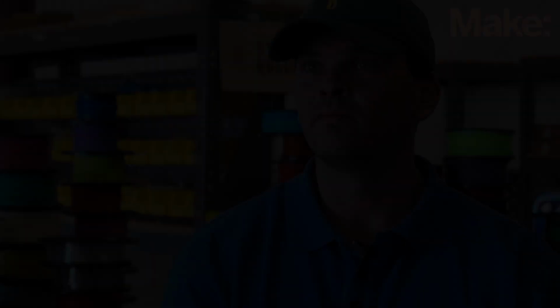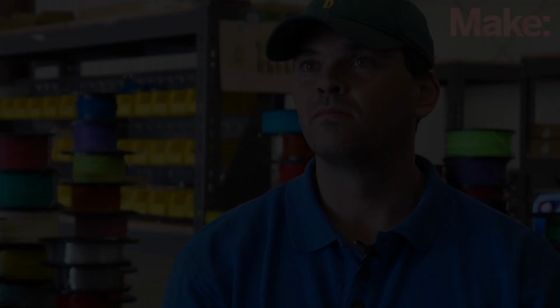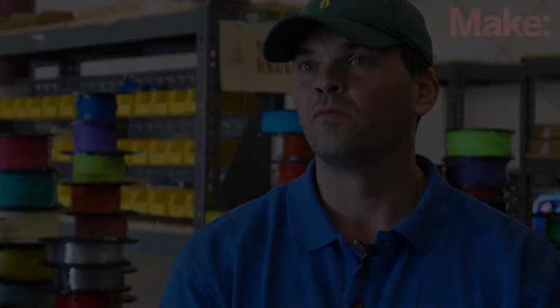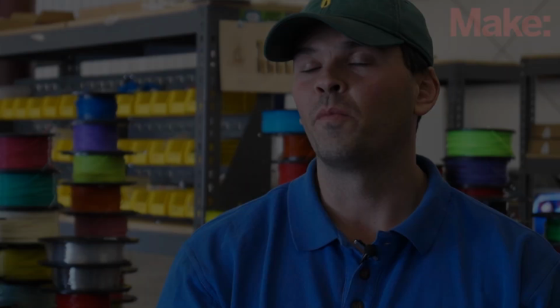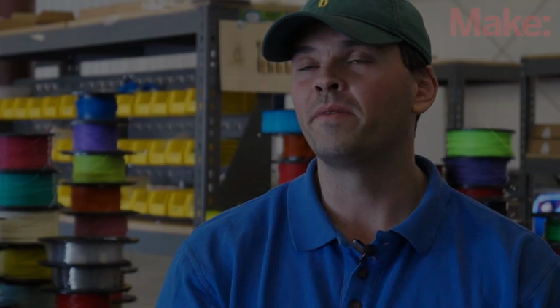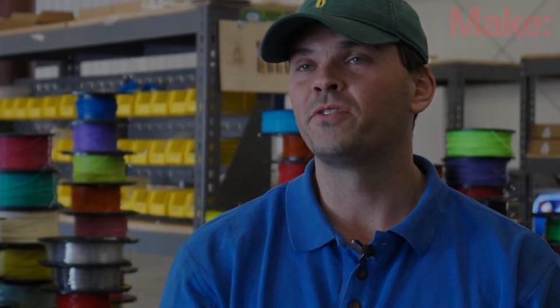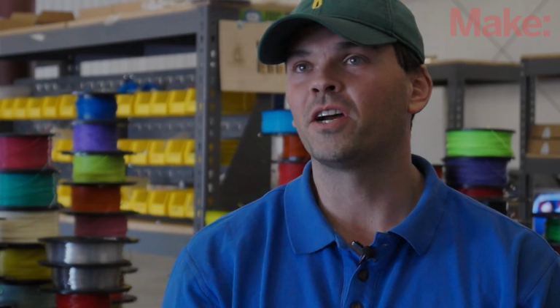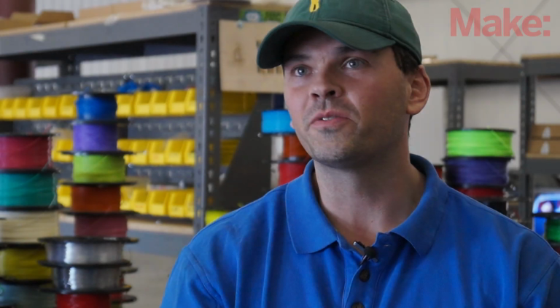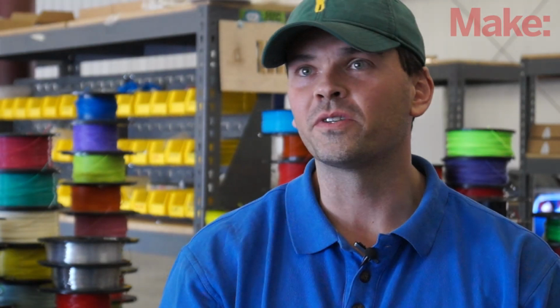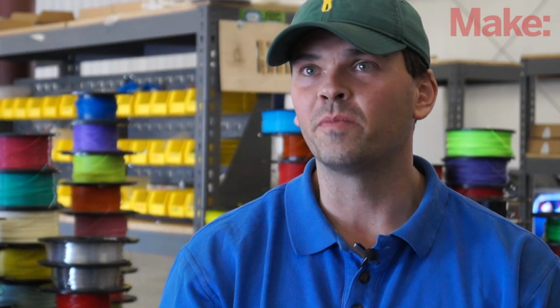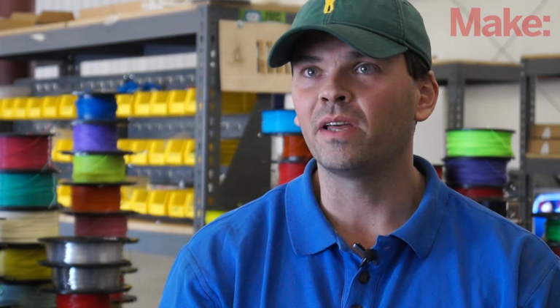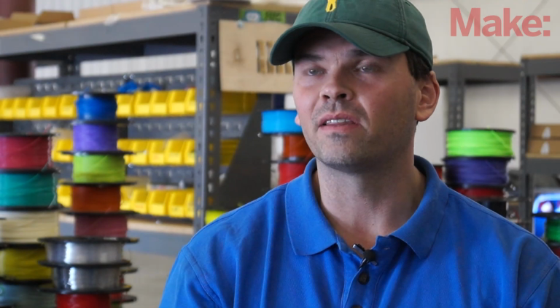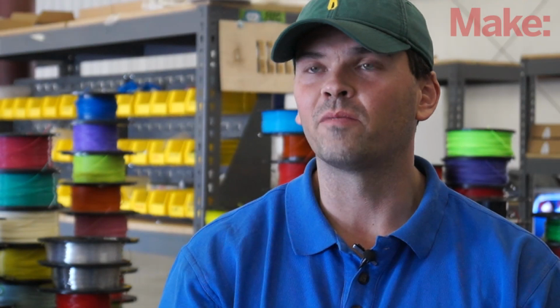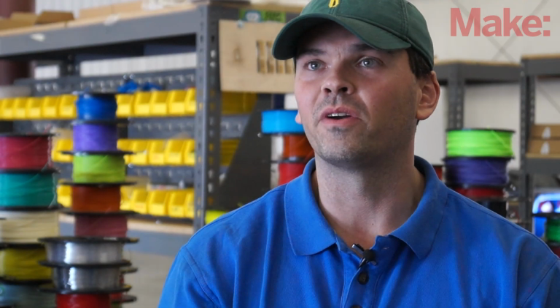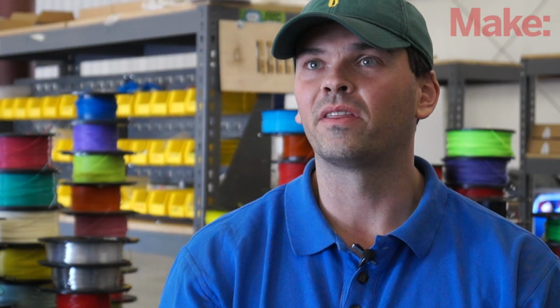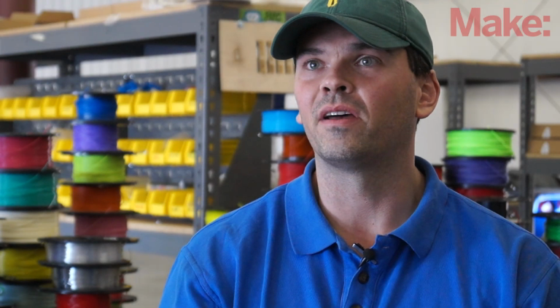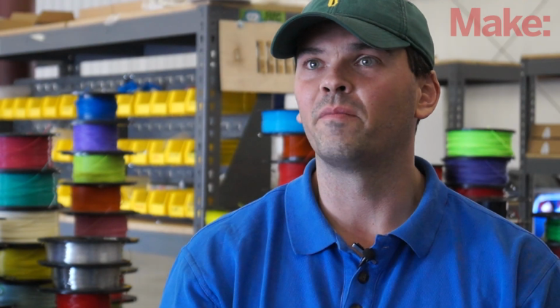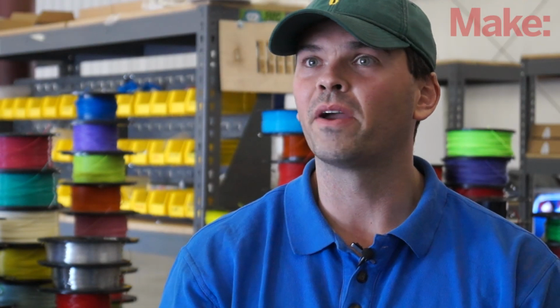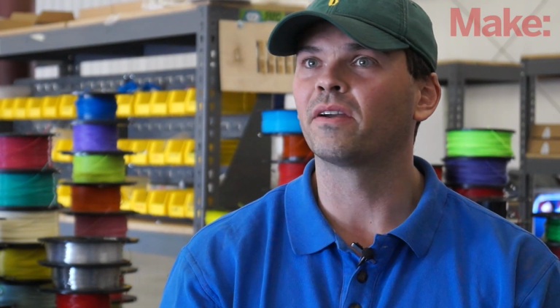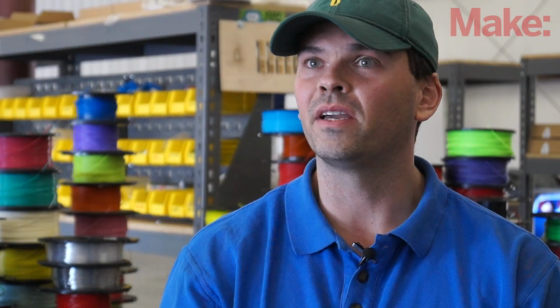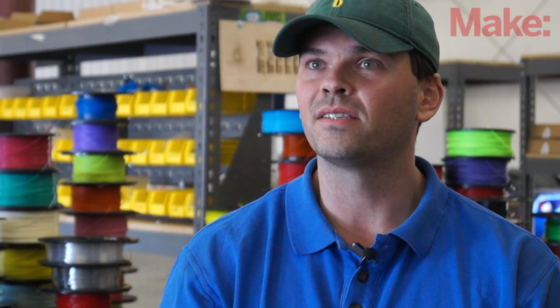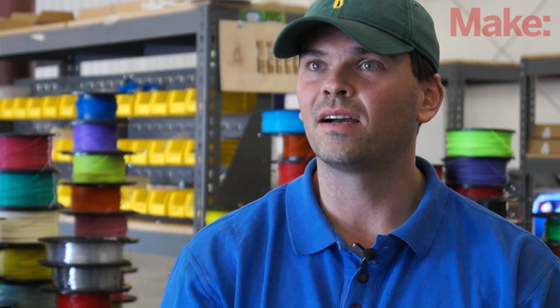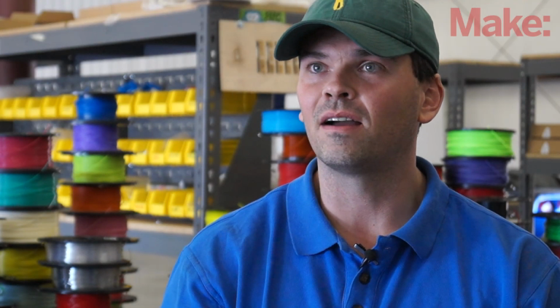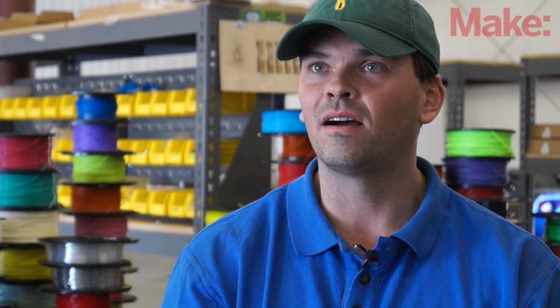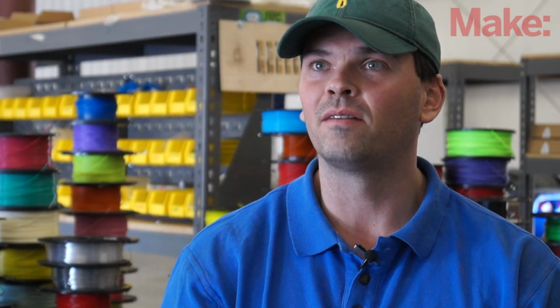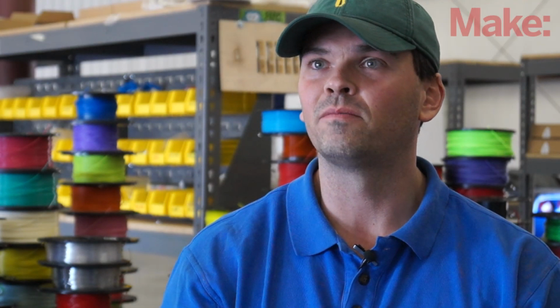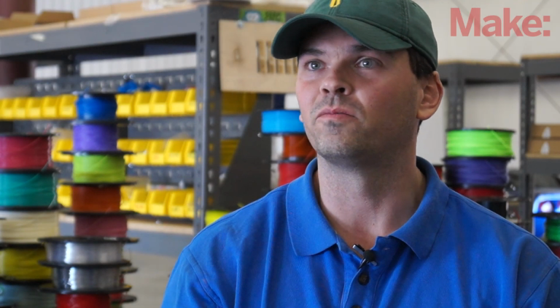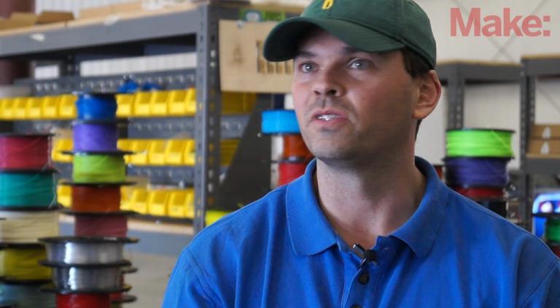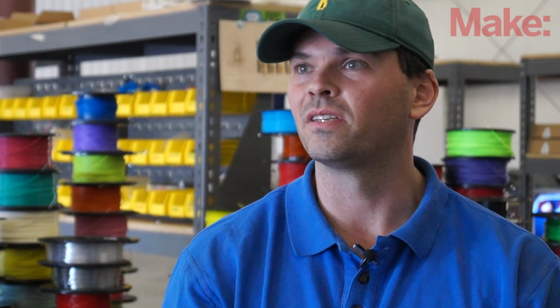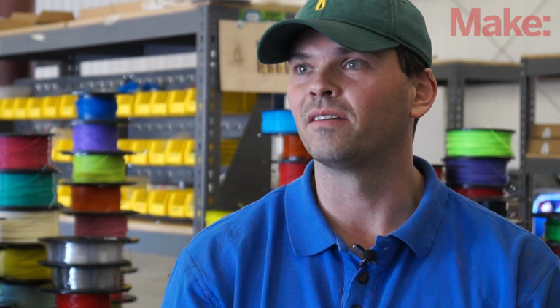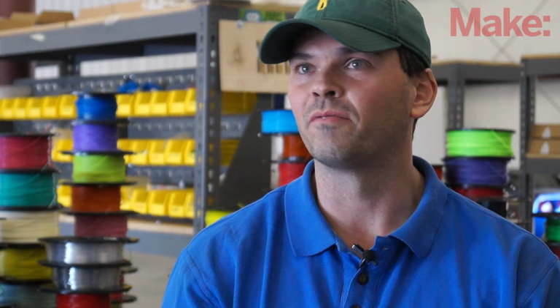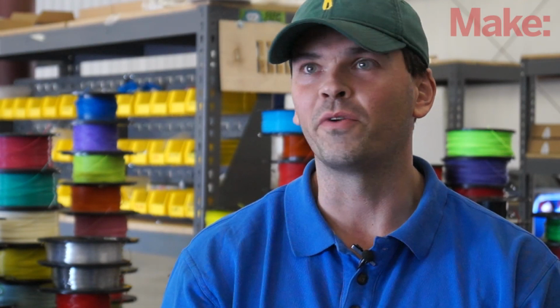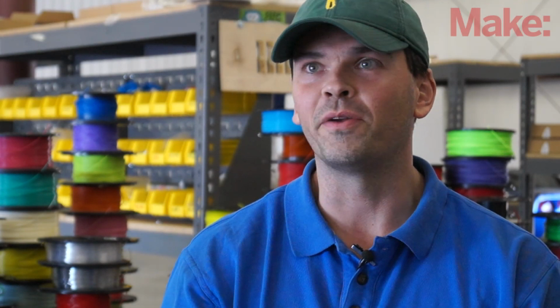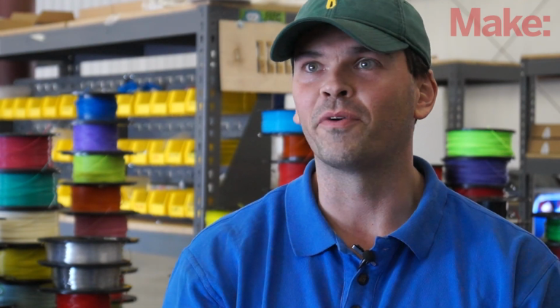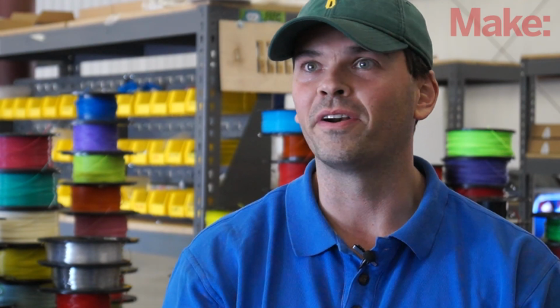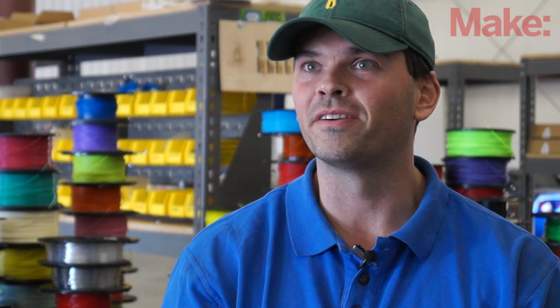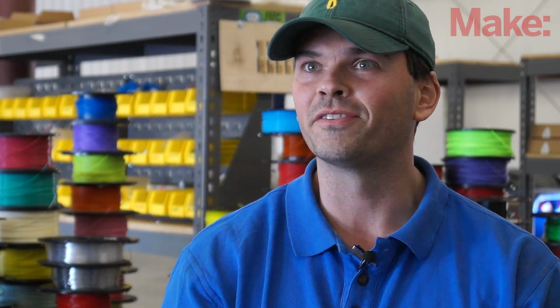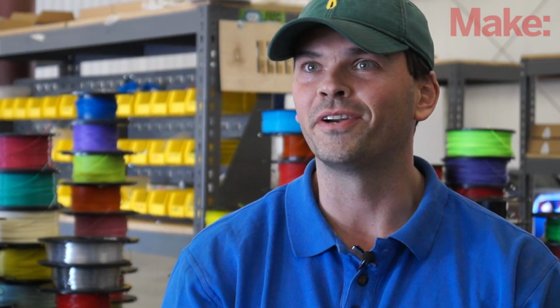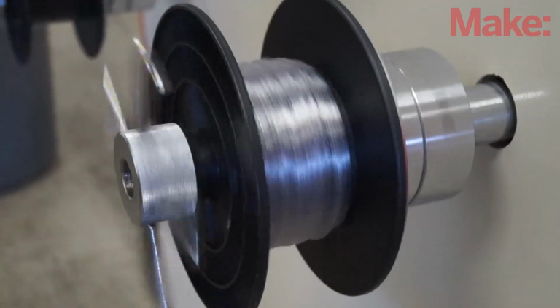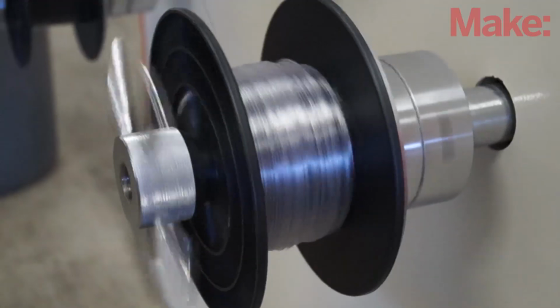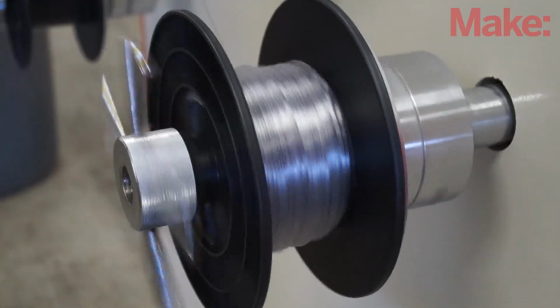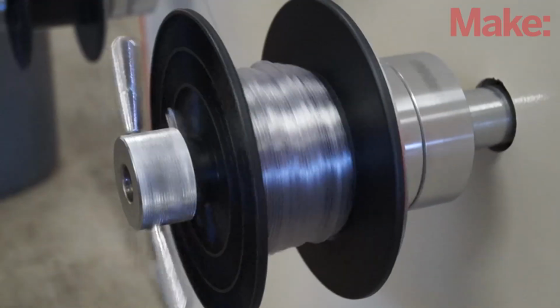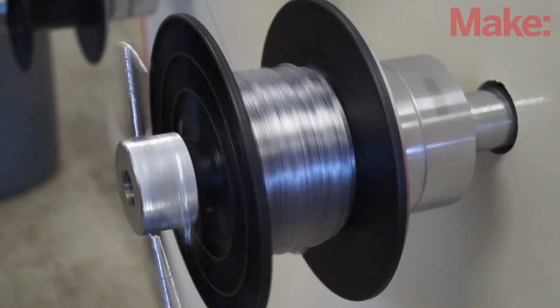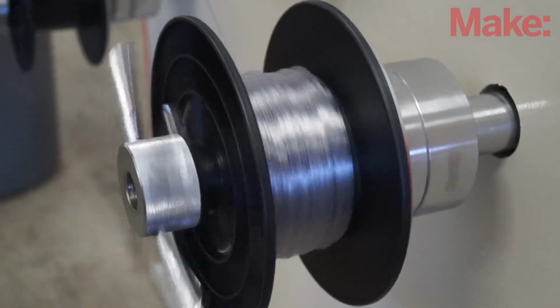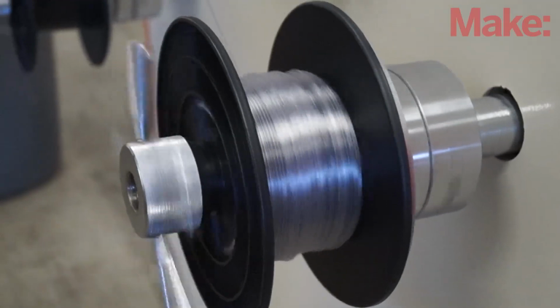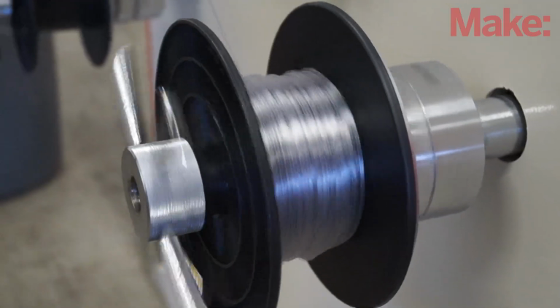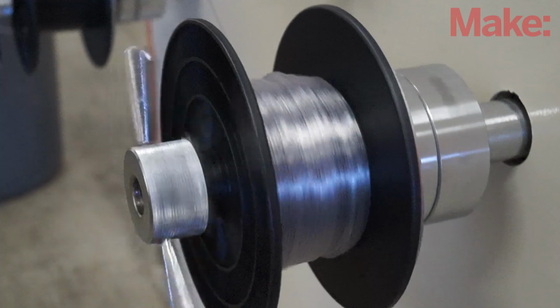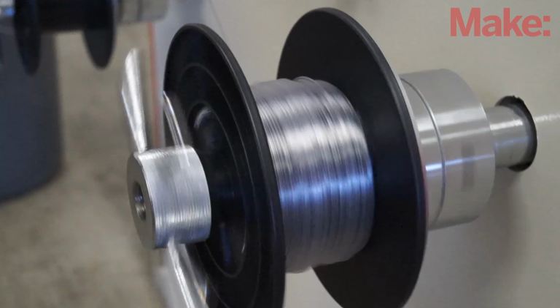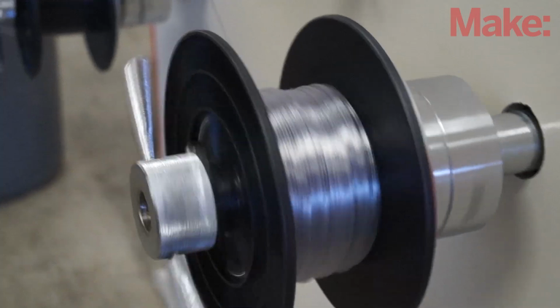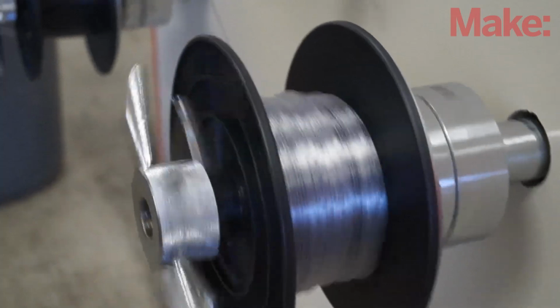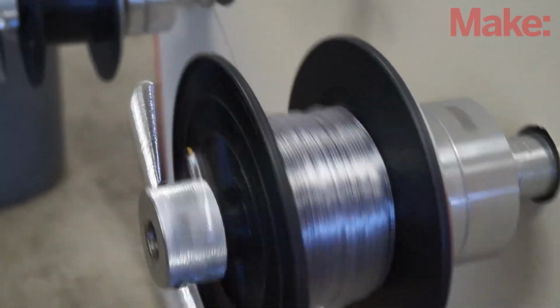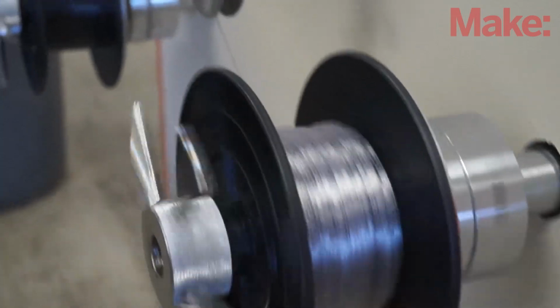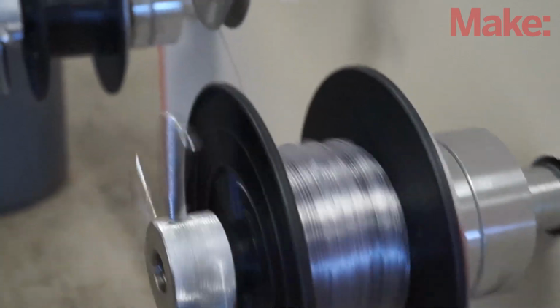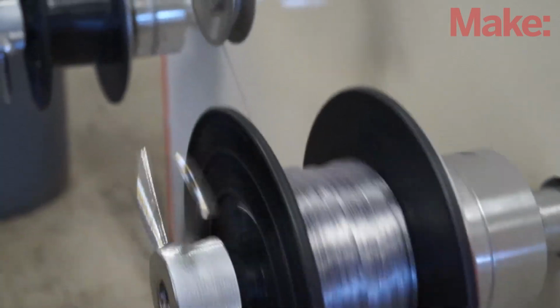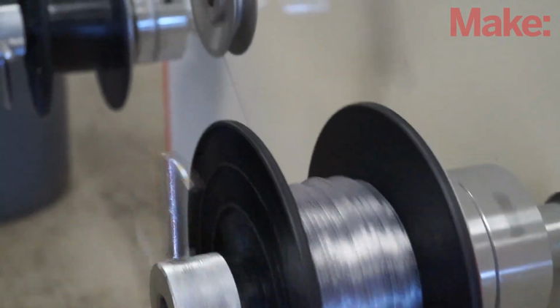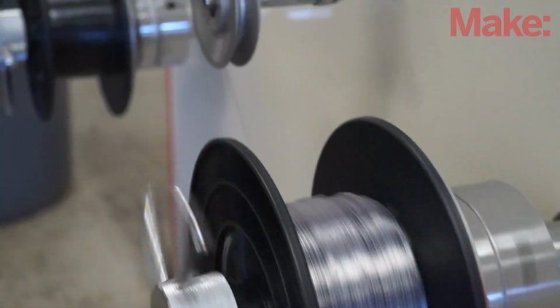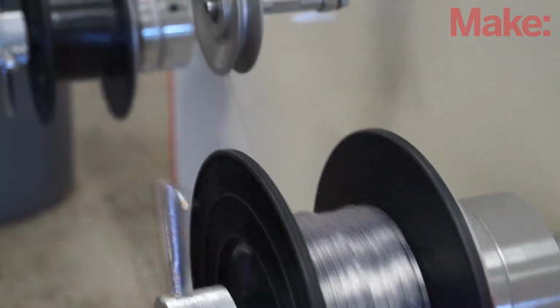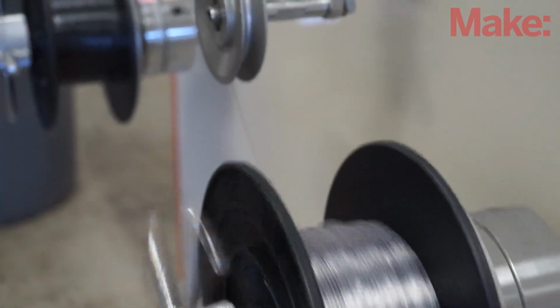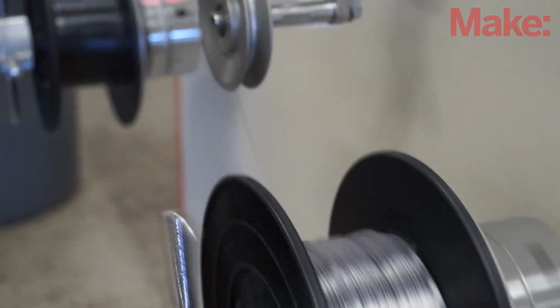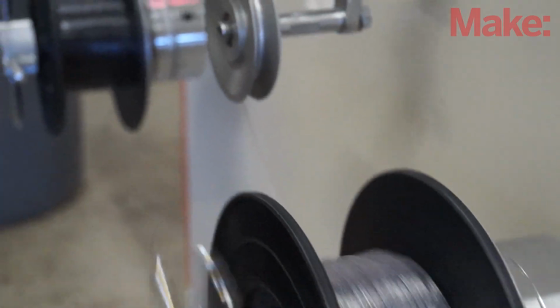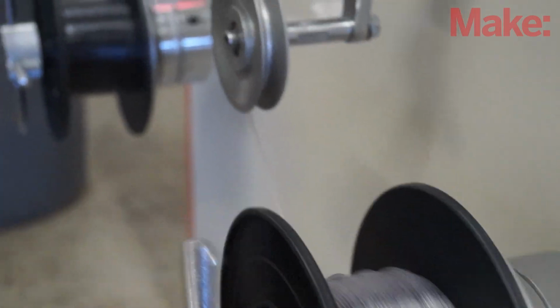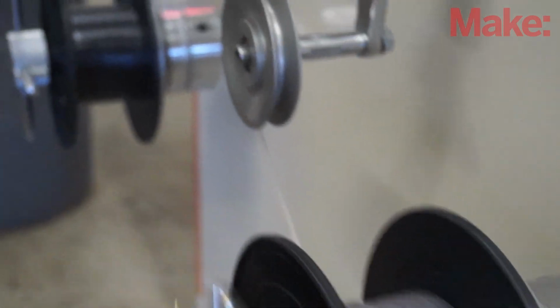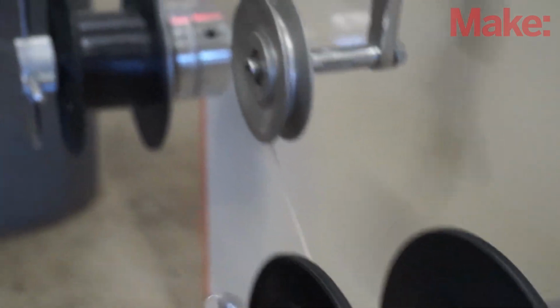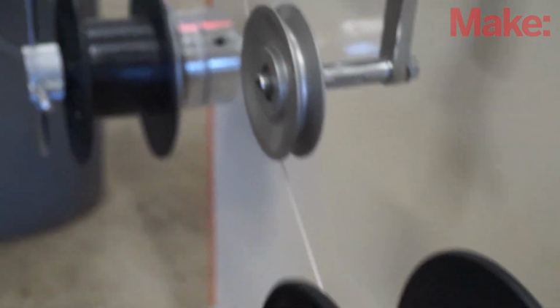My name is Joshua Smith. I'm with MakerGeeks.com. We sell 3D printers, 3D printer filament, and do manufacturing here in Springfield, Missouri.